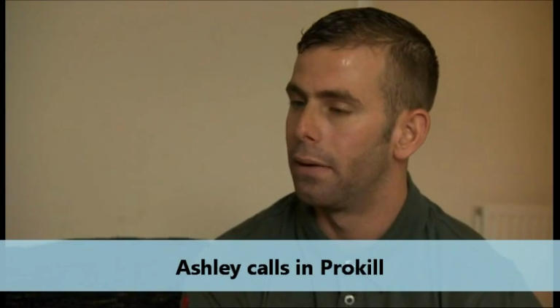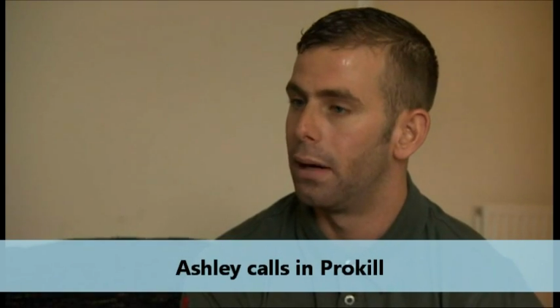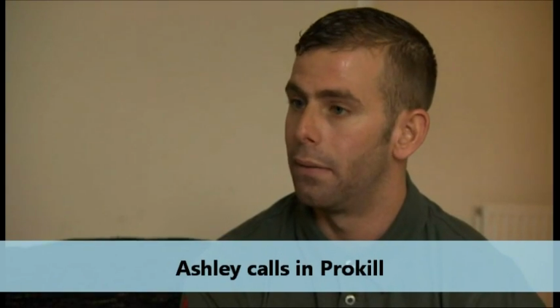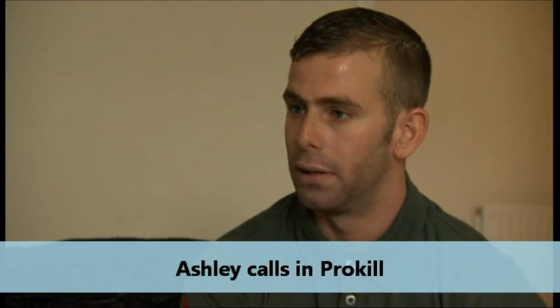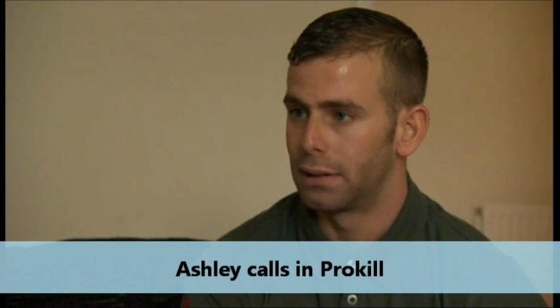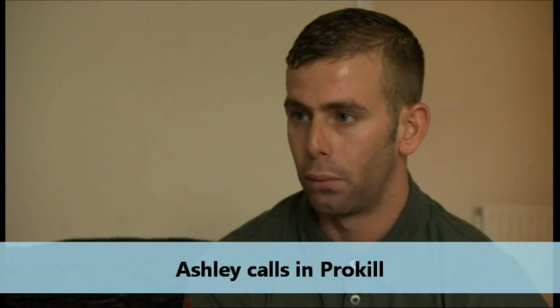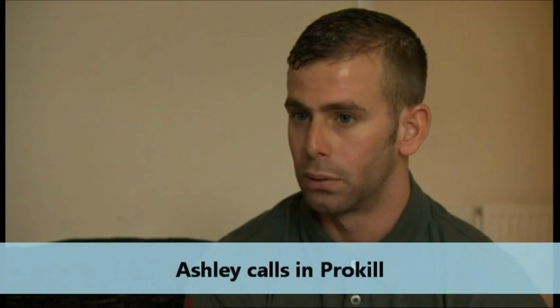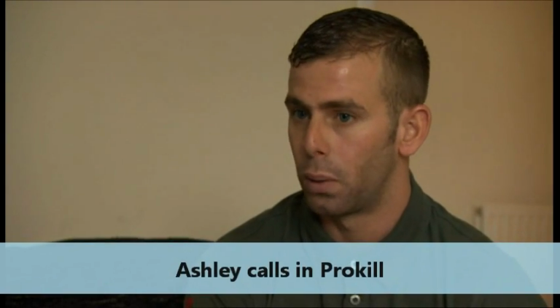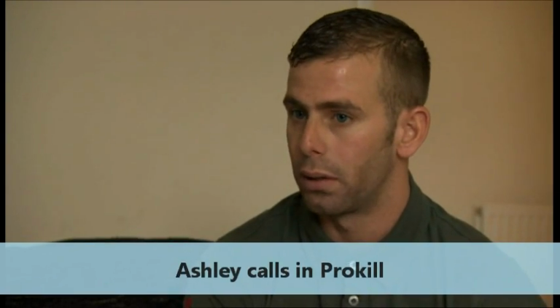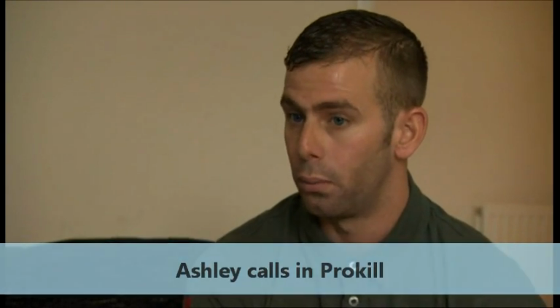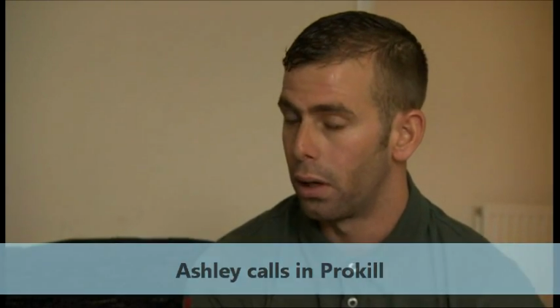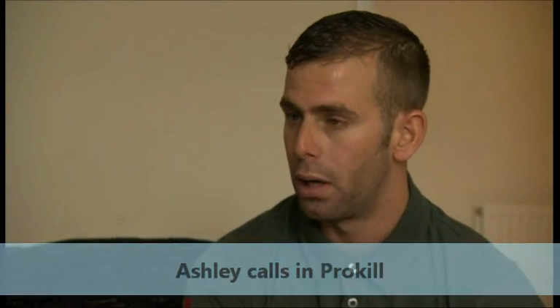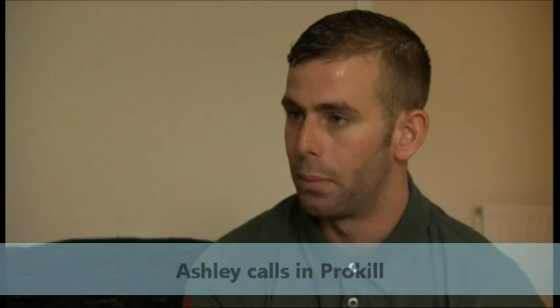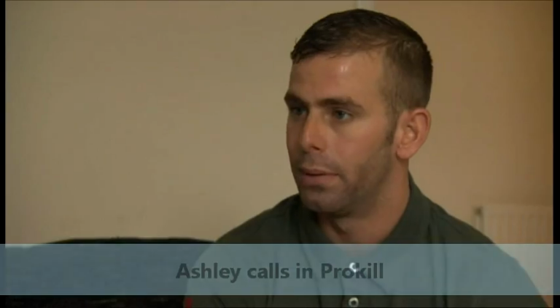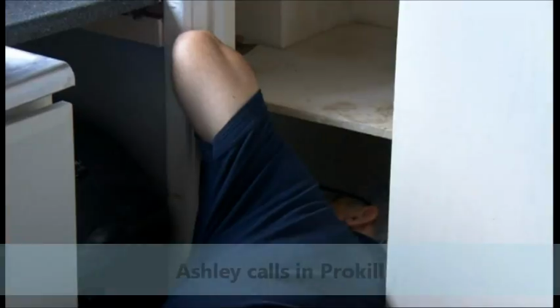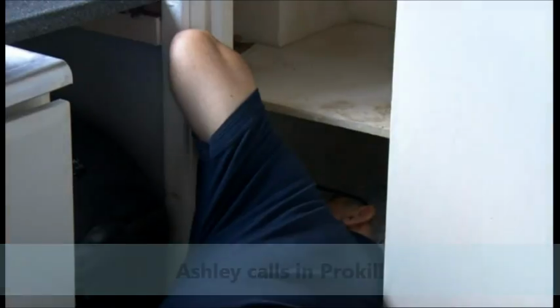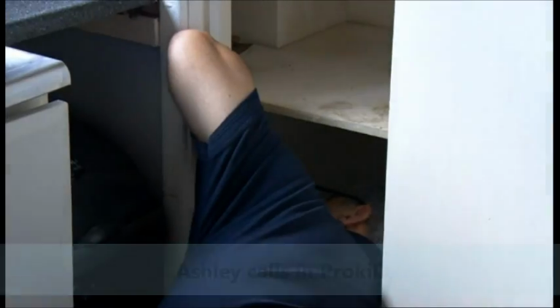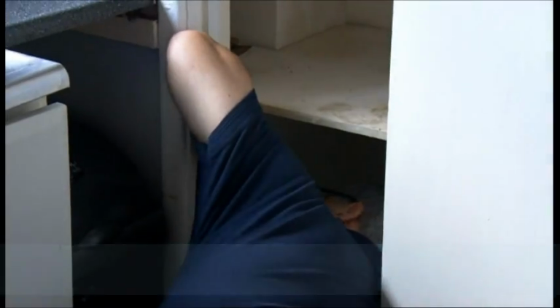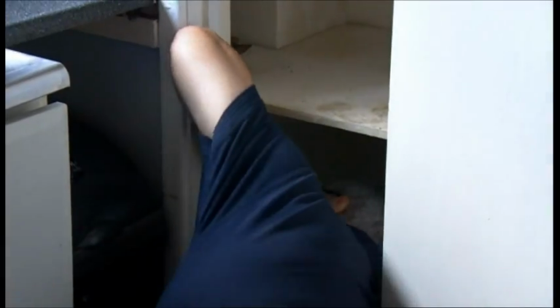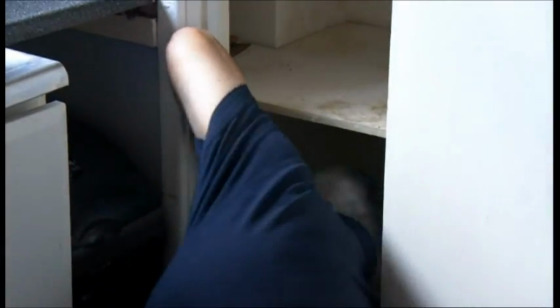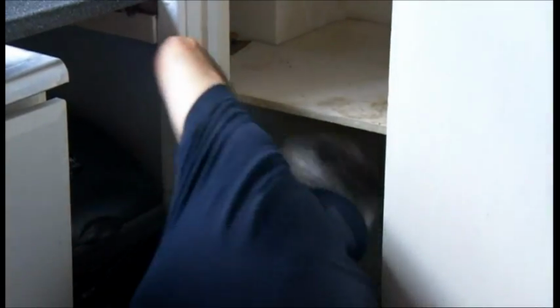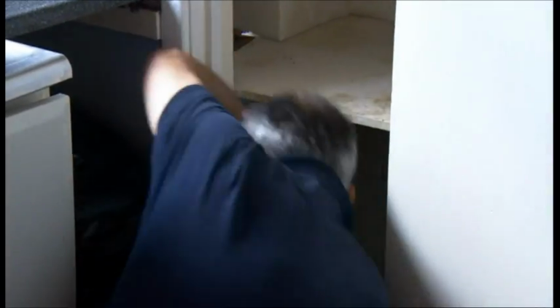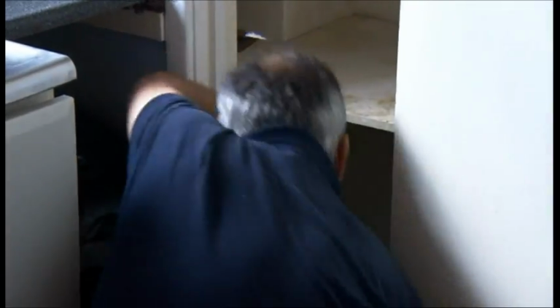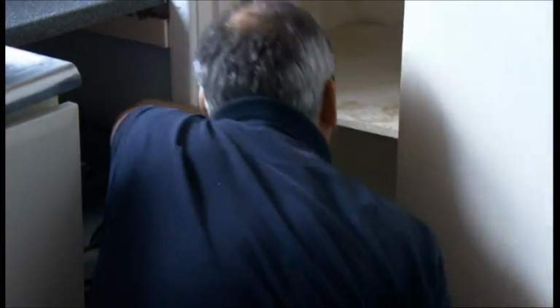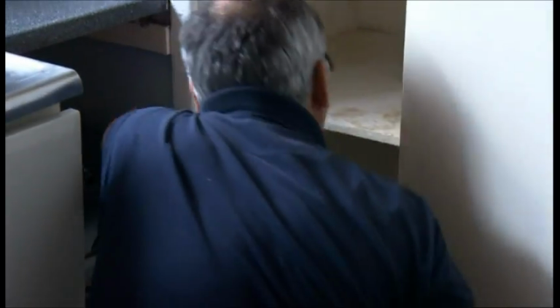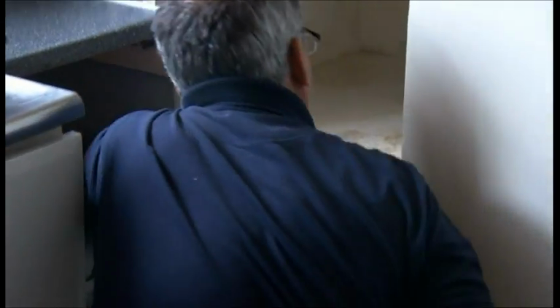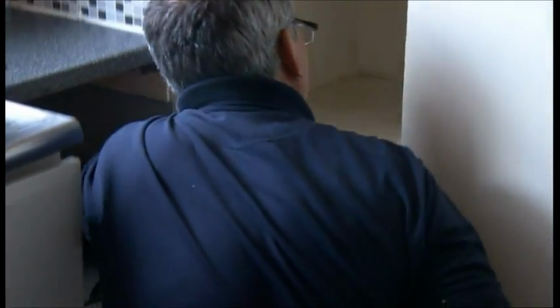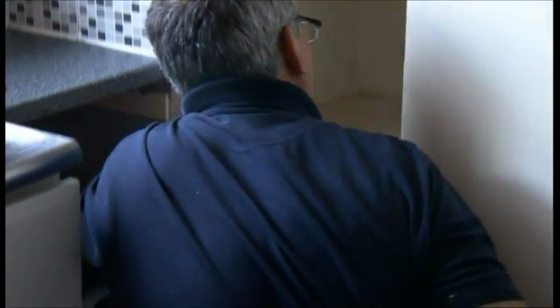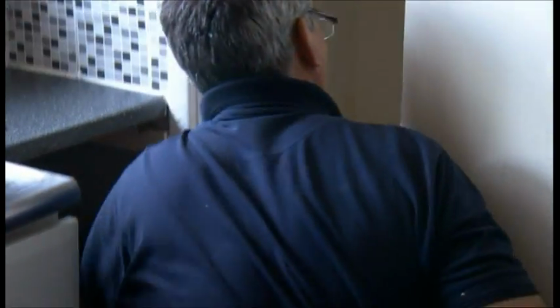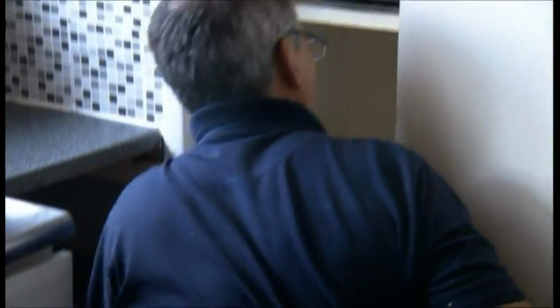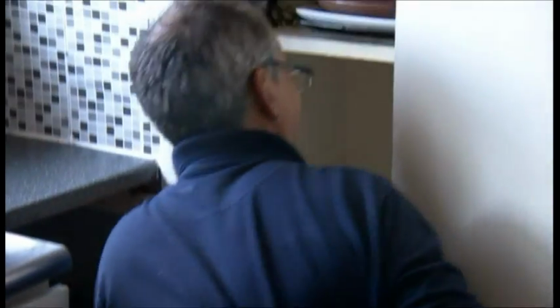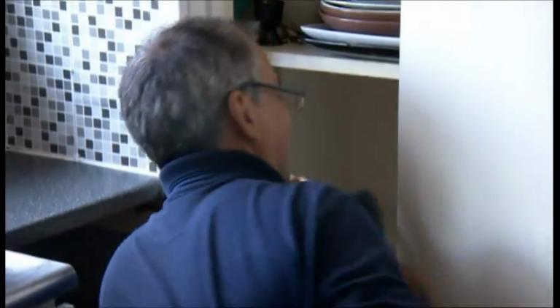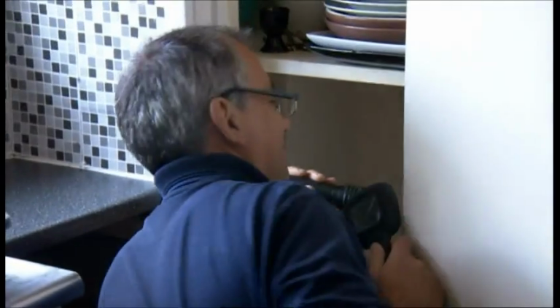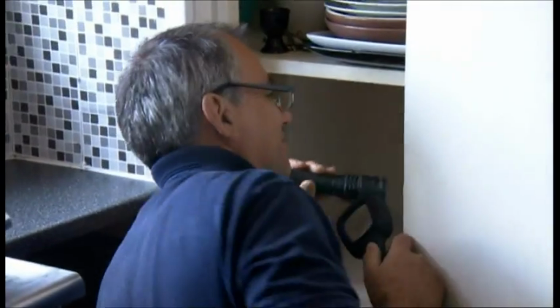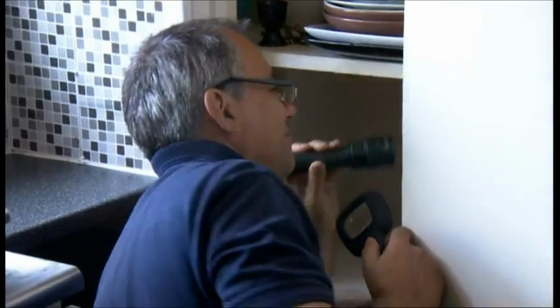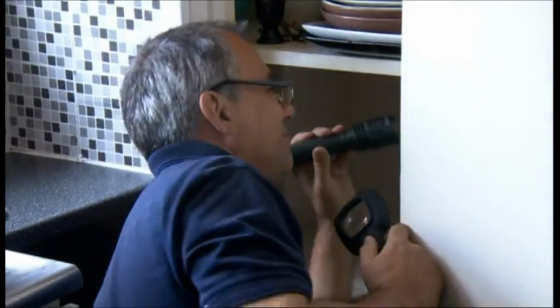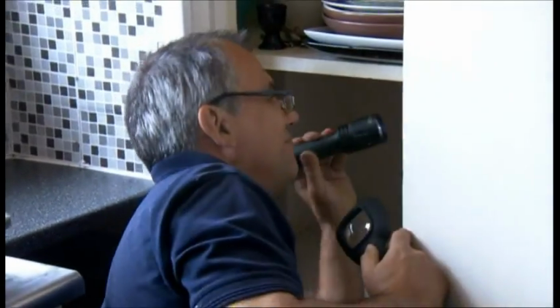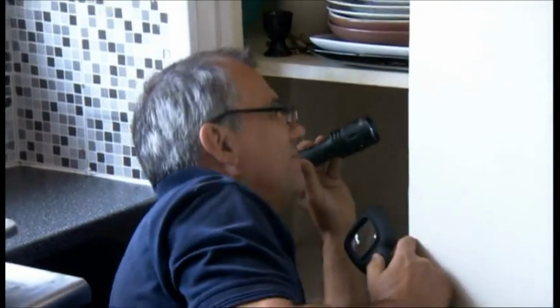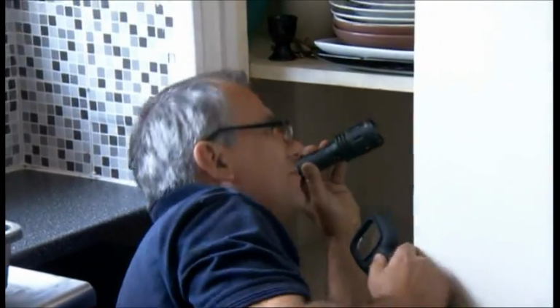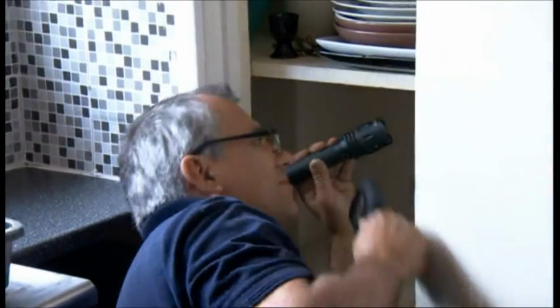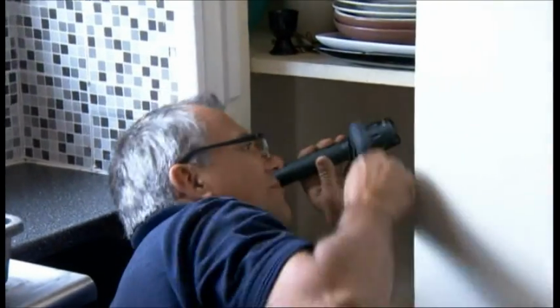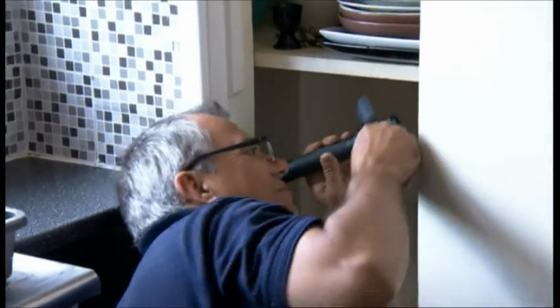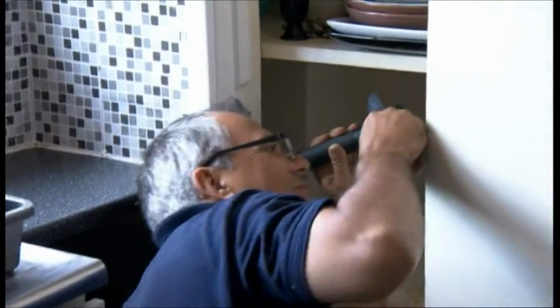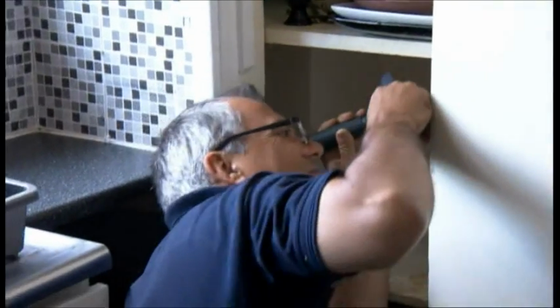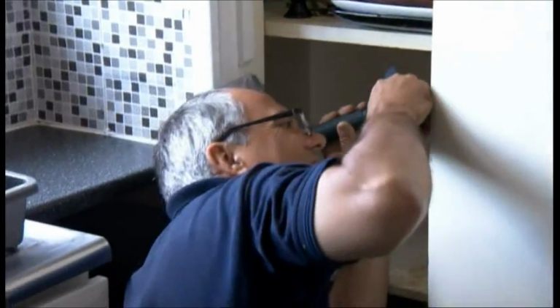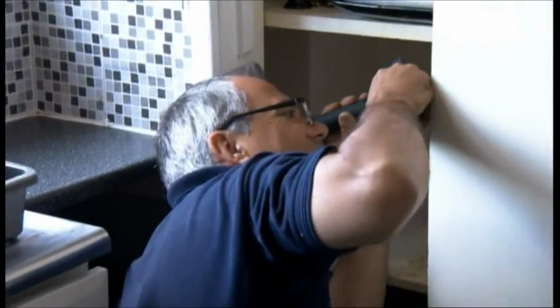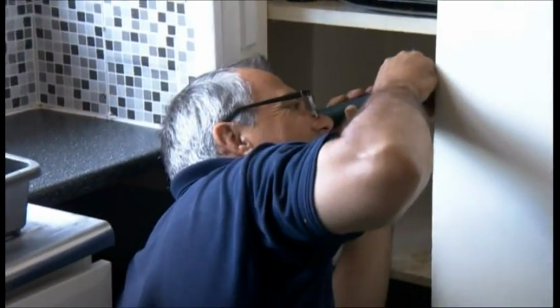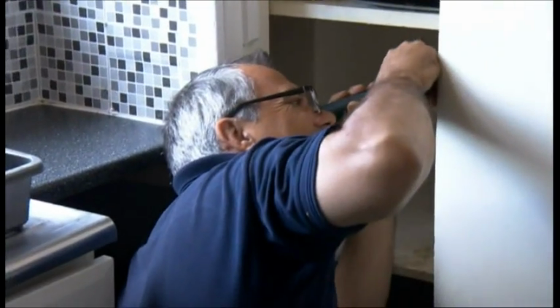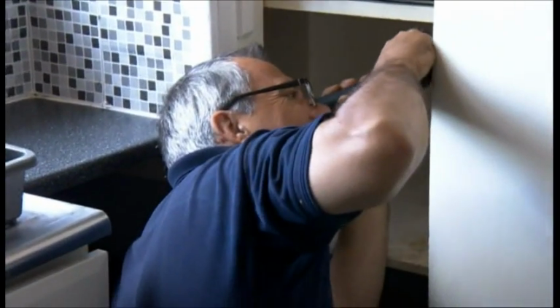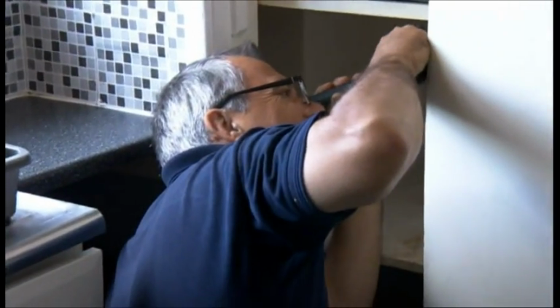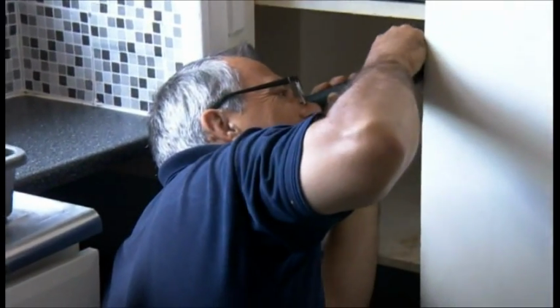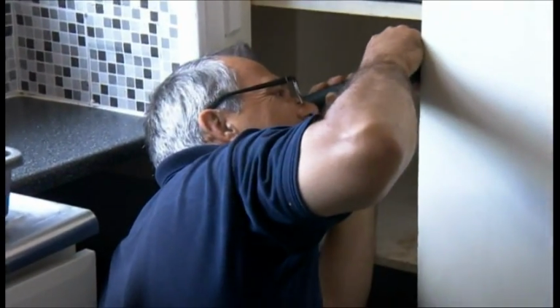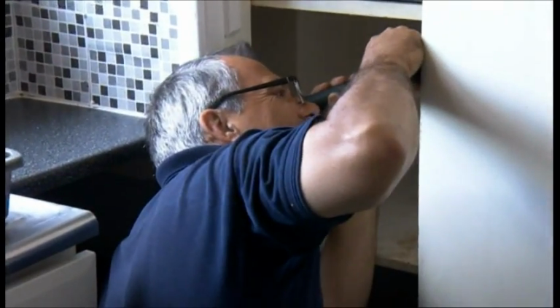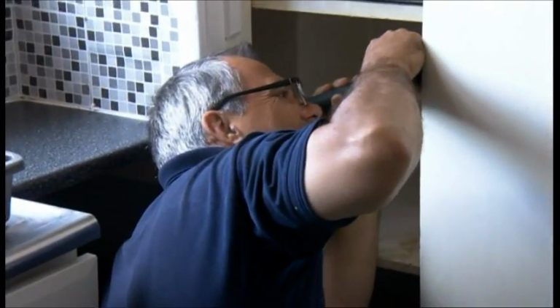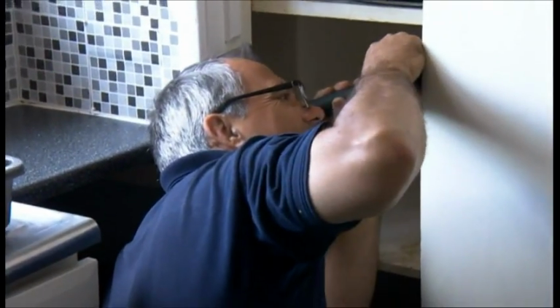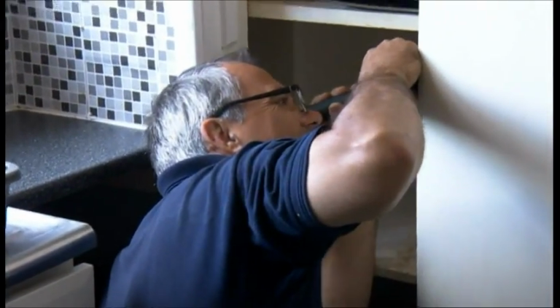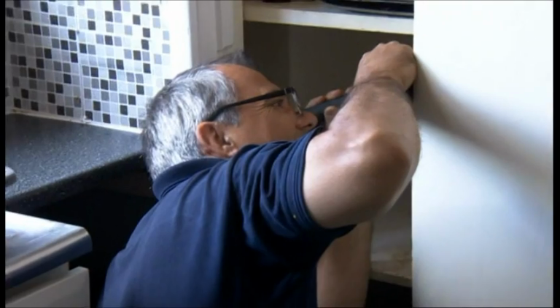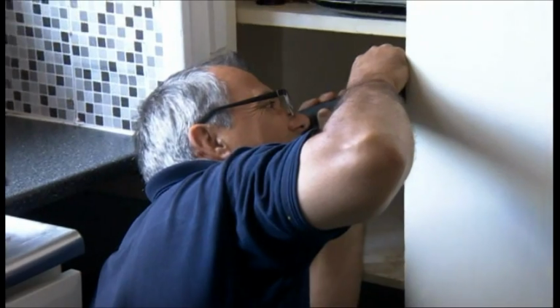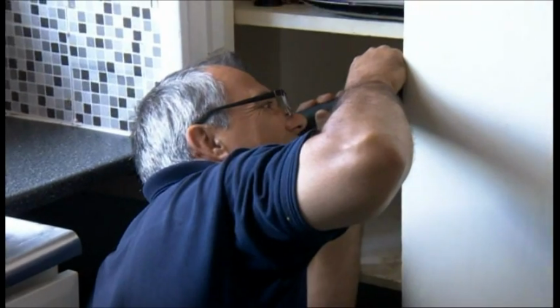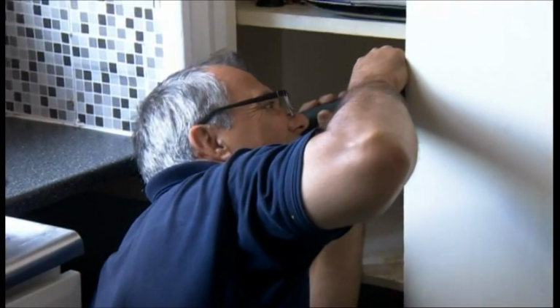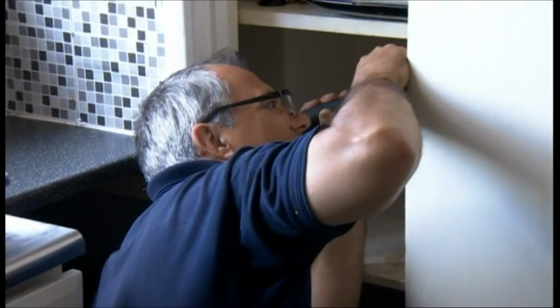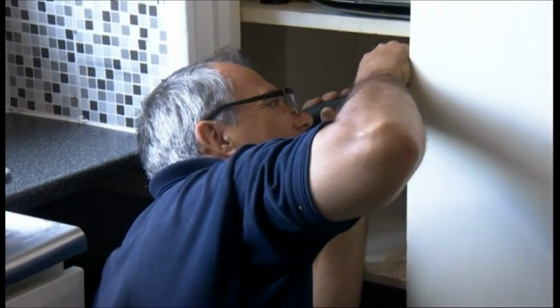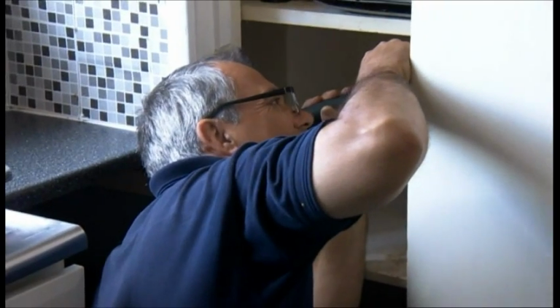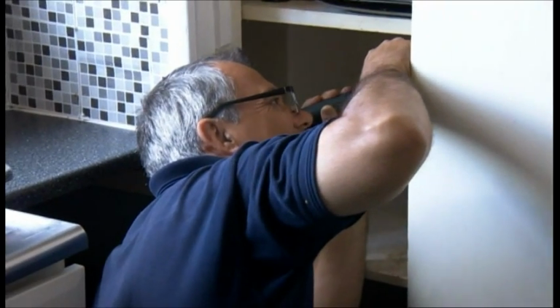At first they thought it was just one cupboard, but unfortunately for Ashley, the spiders had spread. It was time to get the experts in.